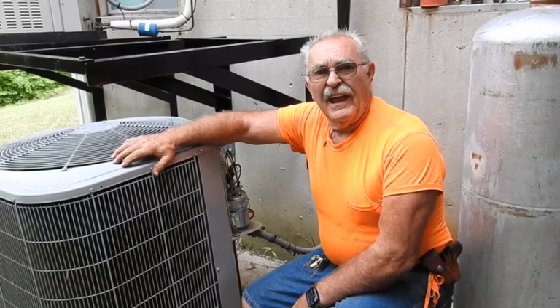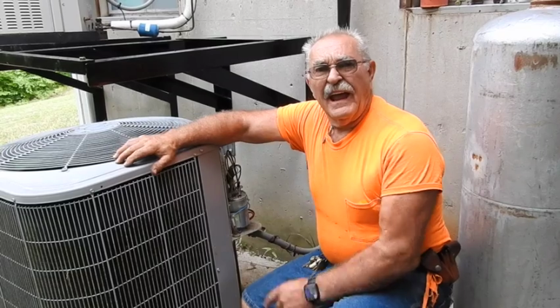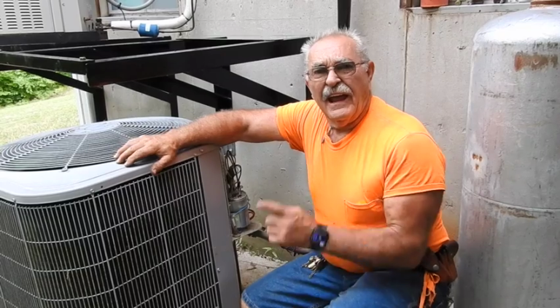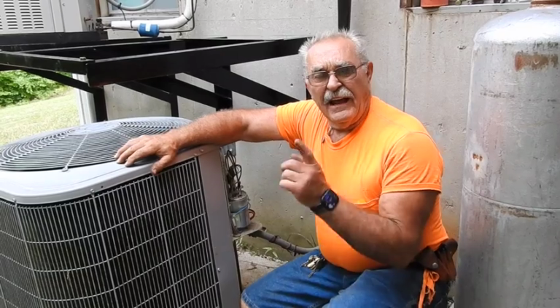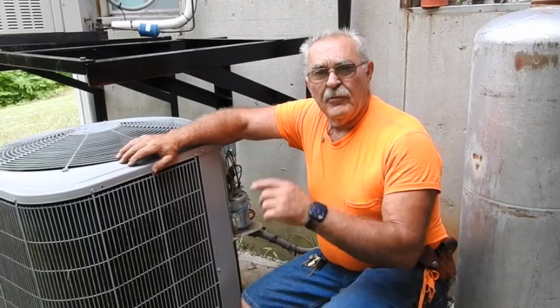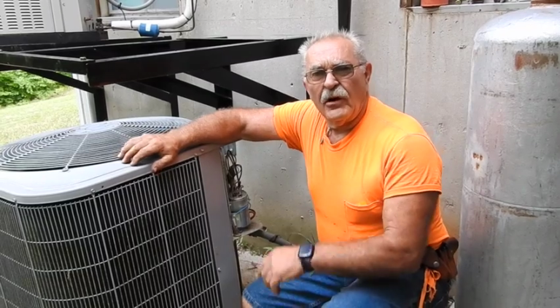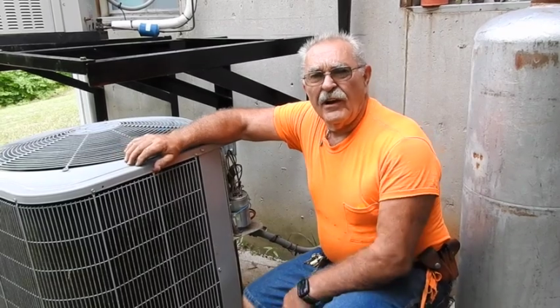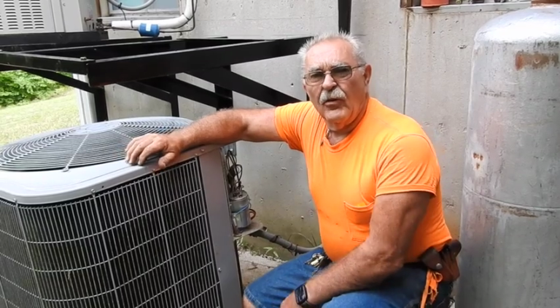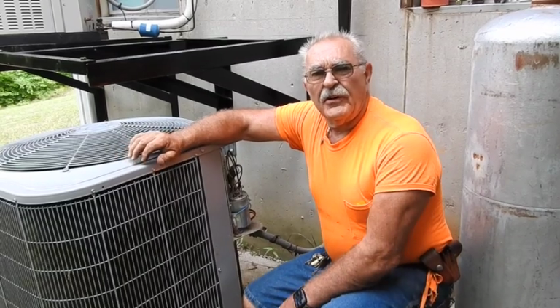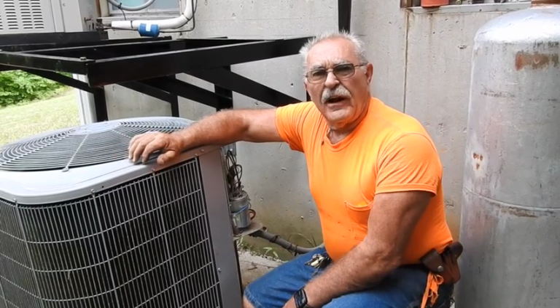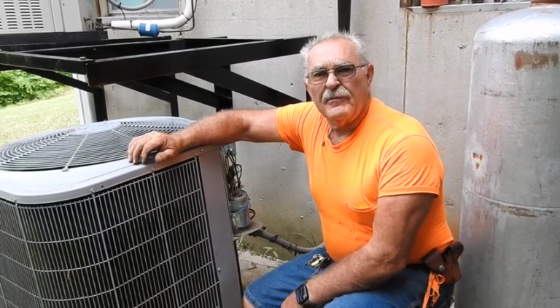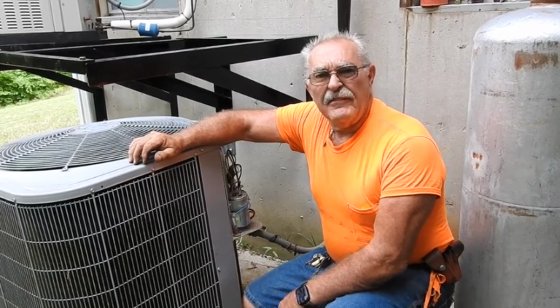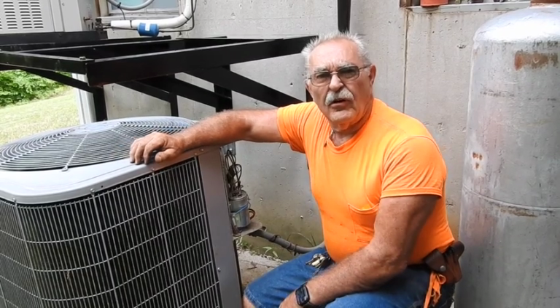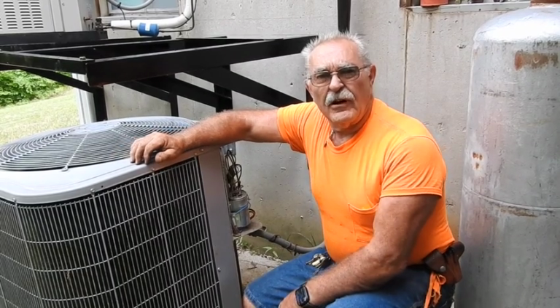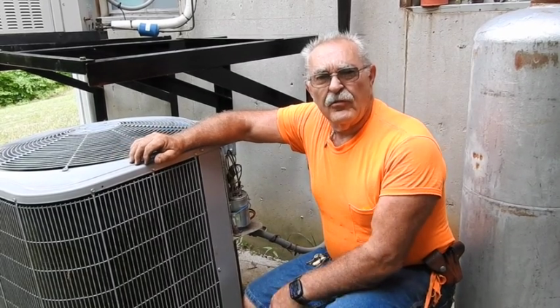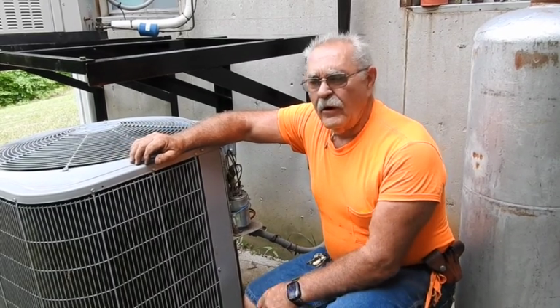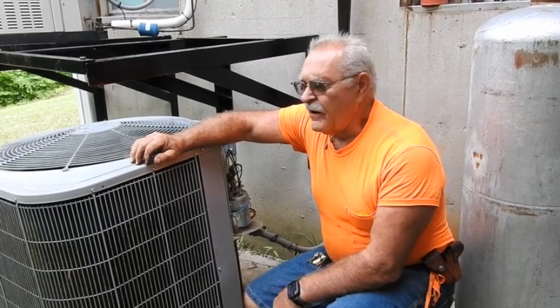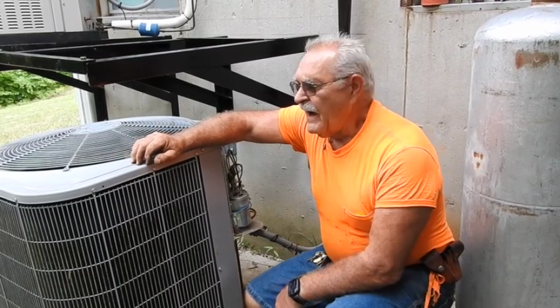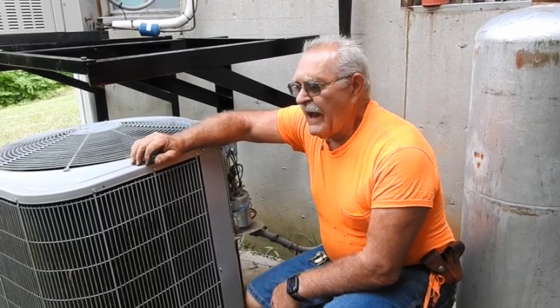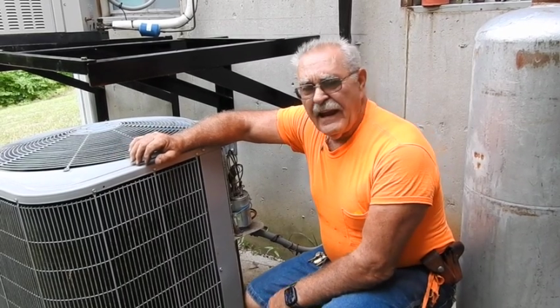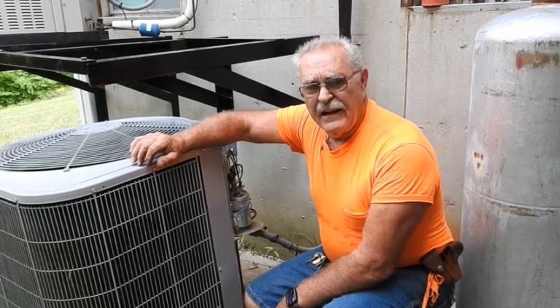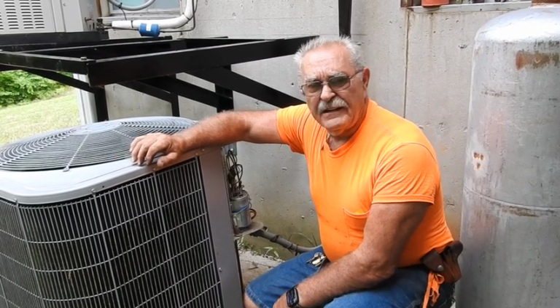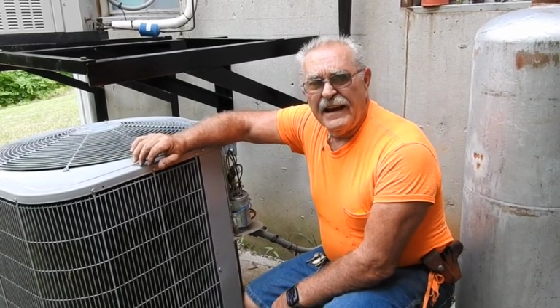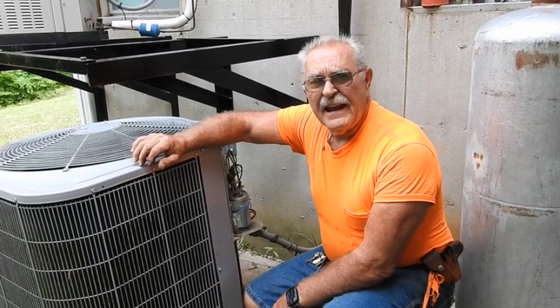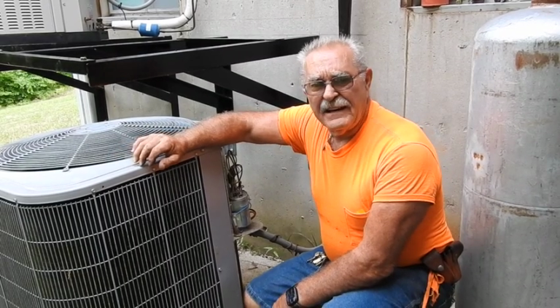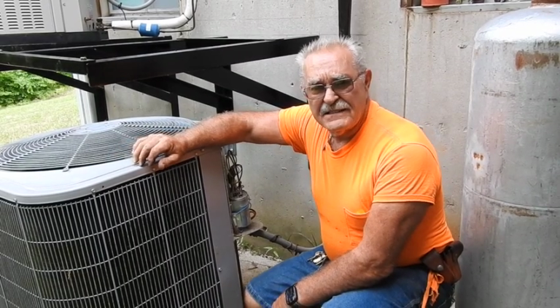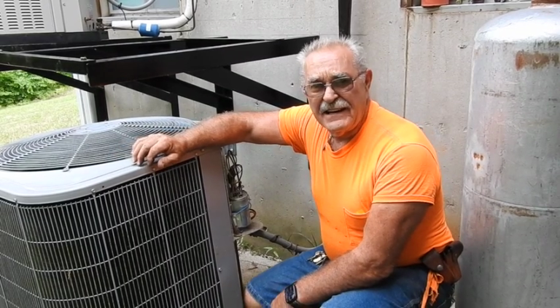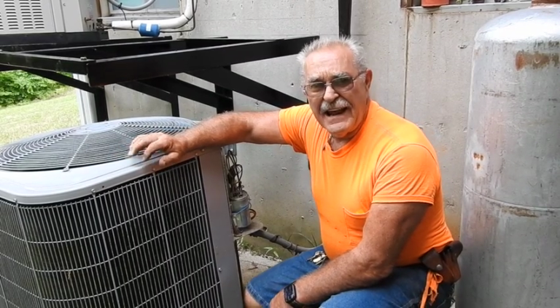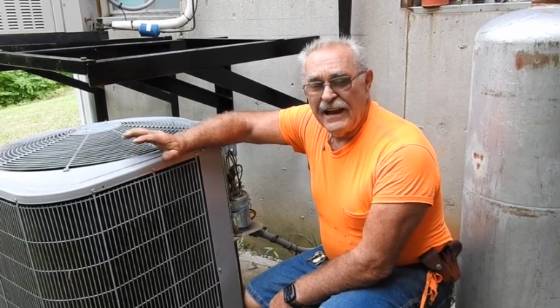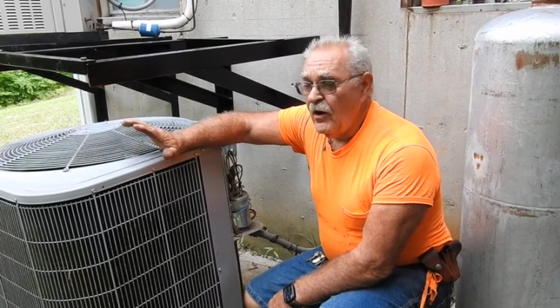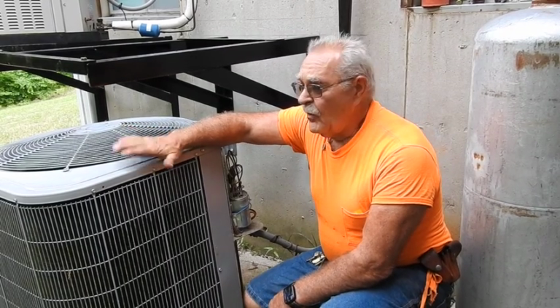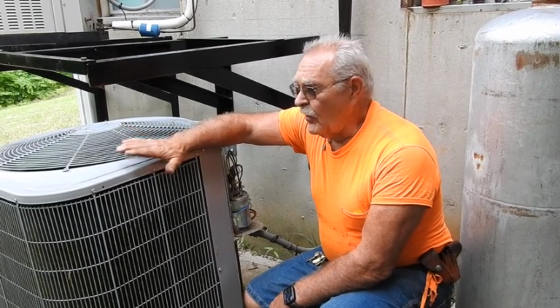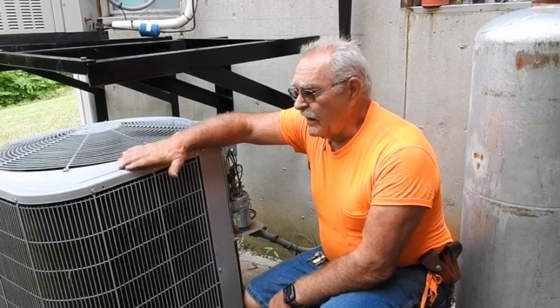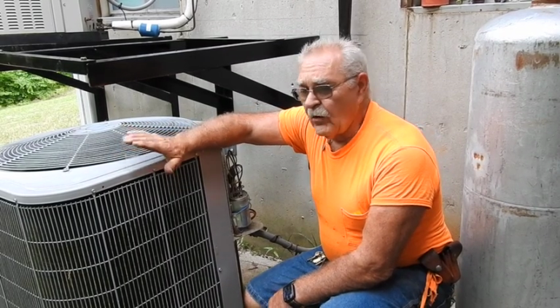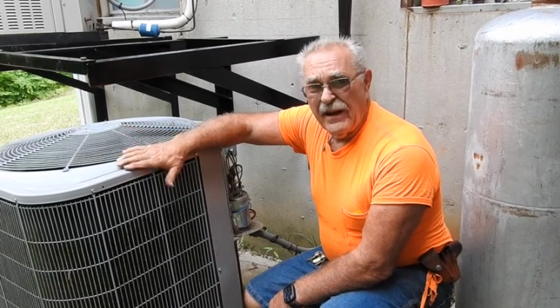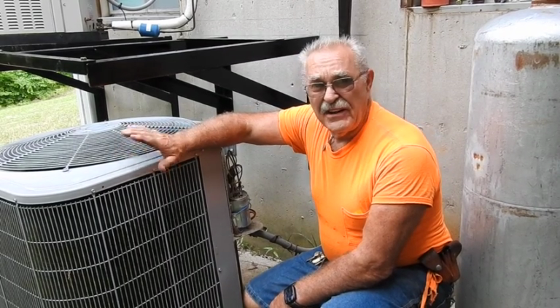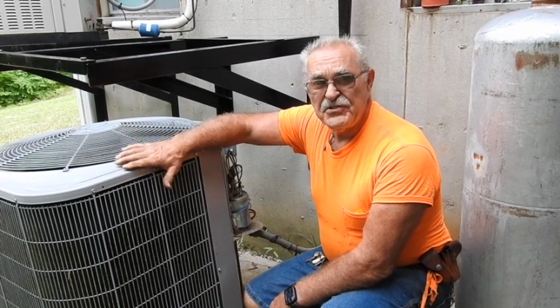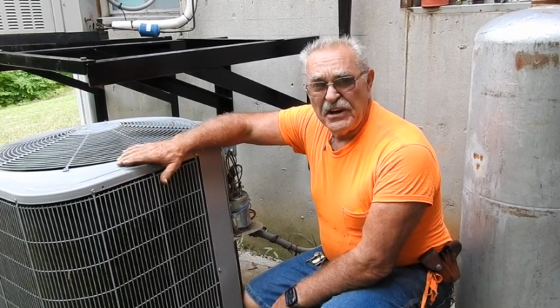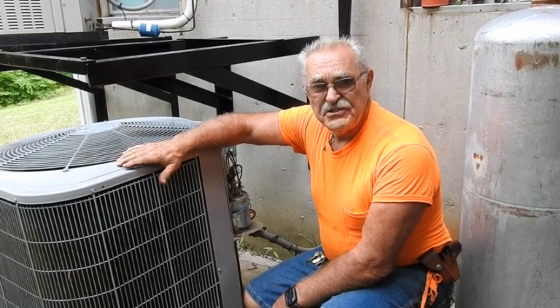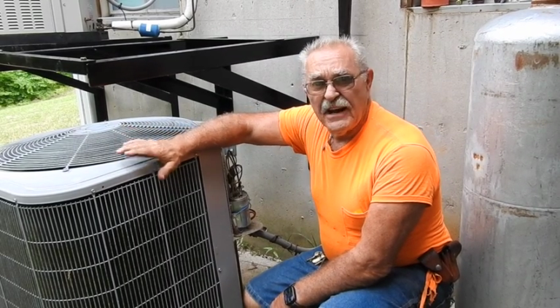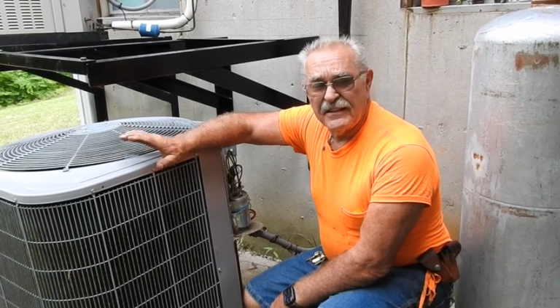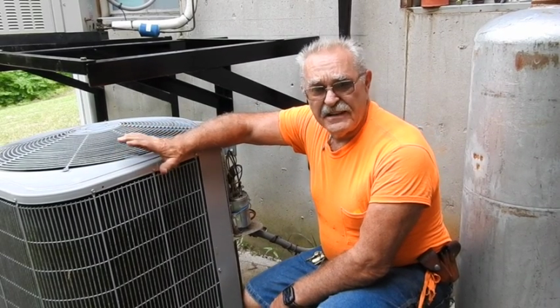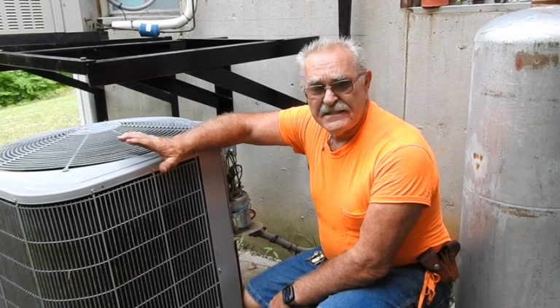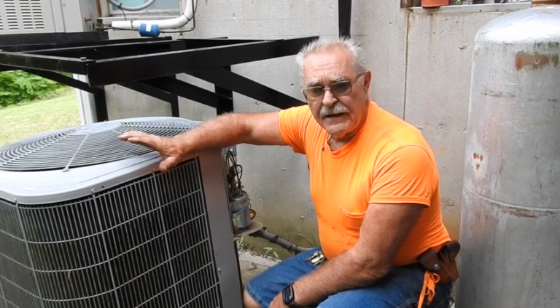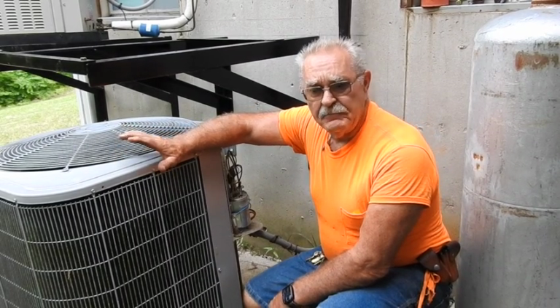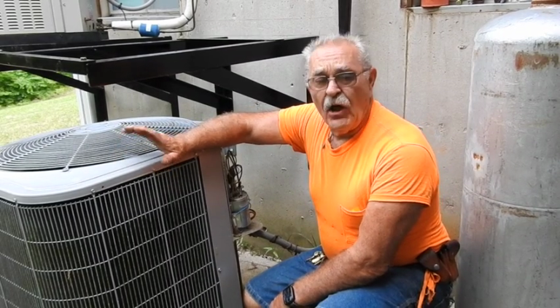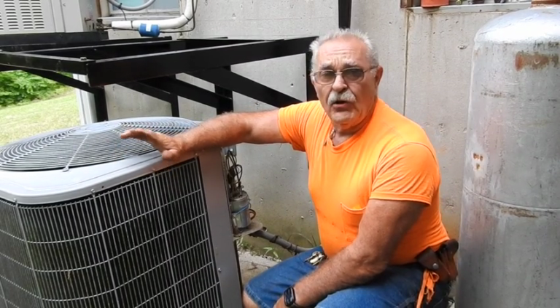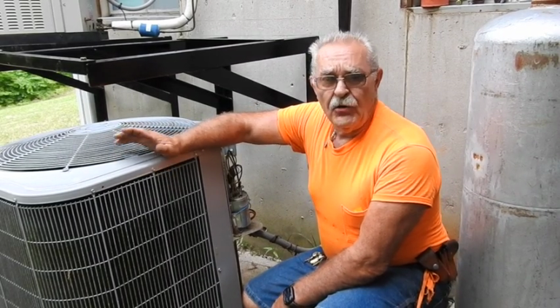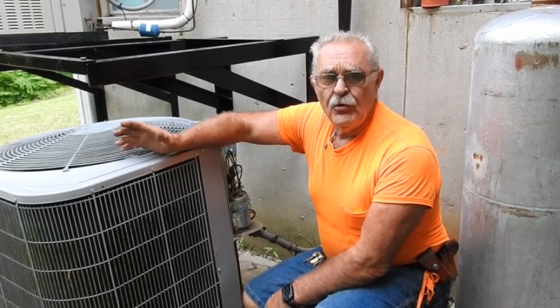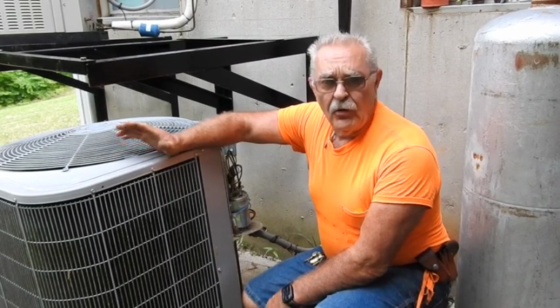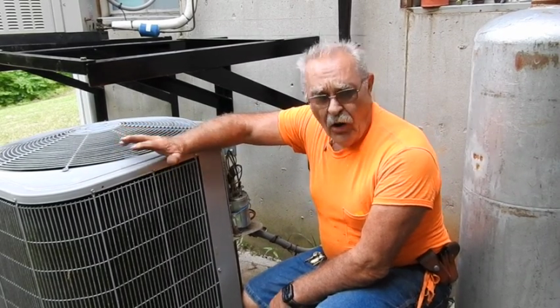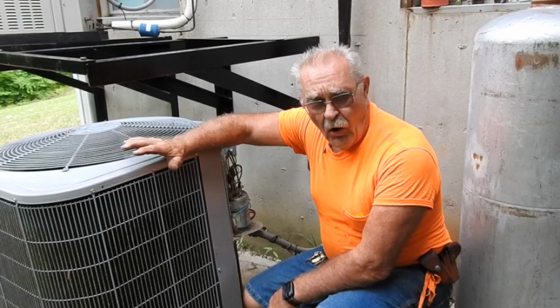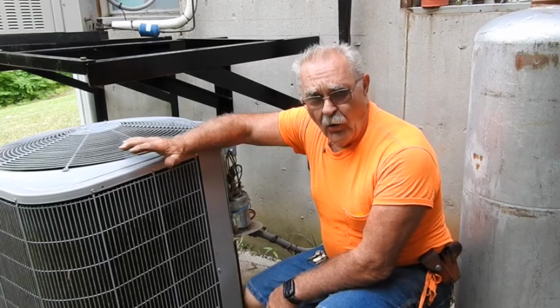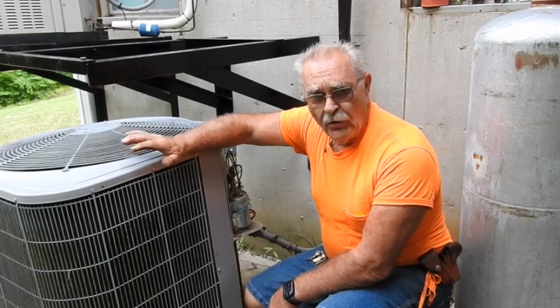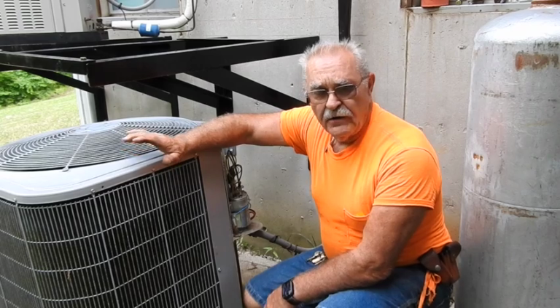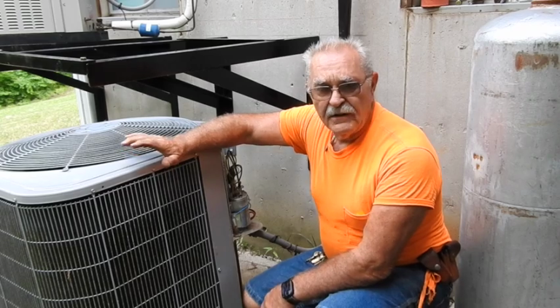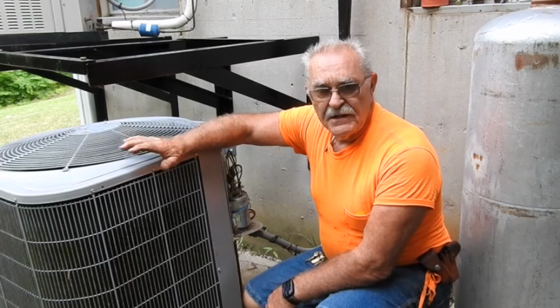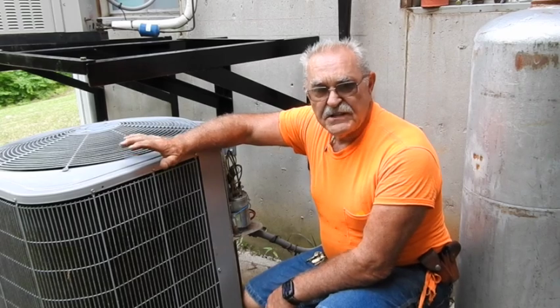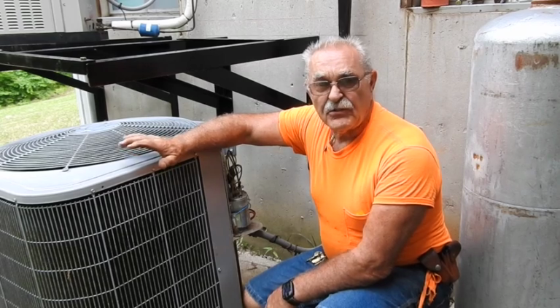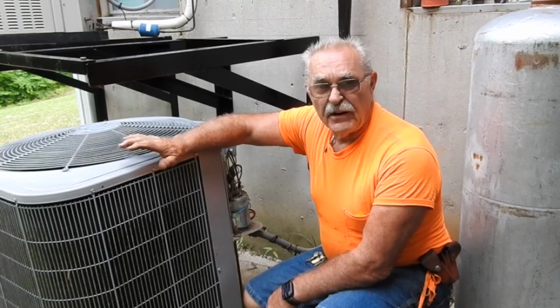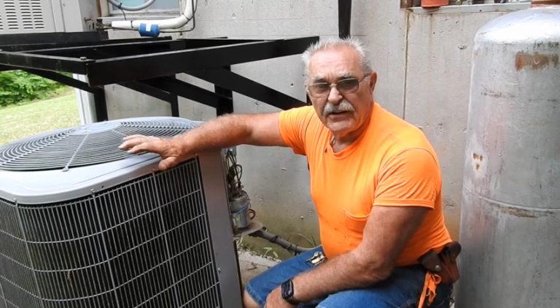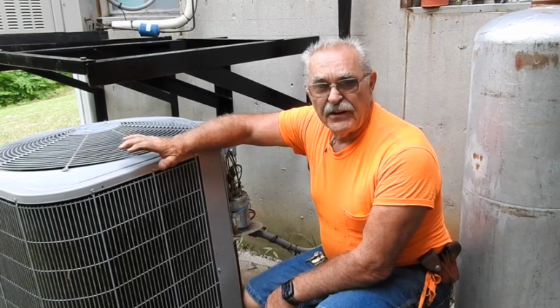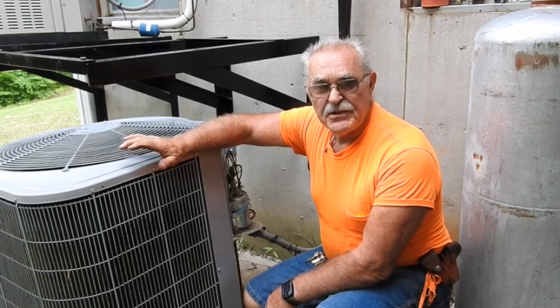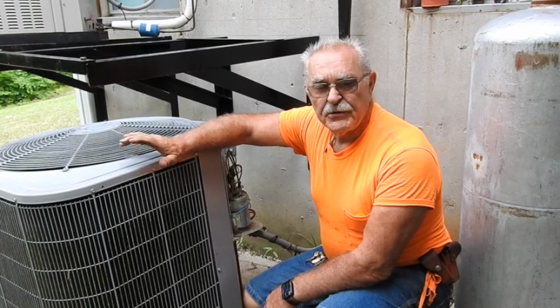Good morning everyone, TrackMan44 here. Today is the day we're going to go ahead and change out this old central air conditioner.